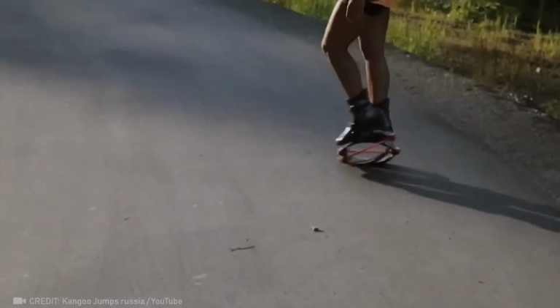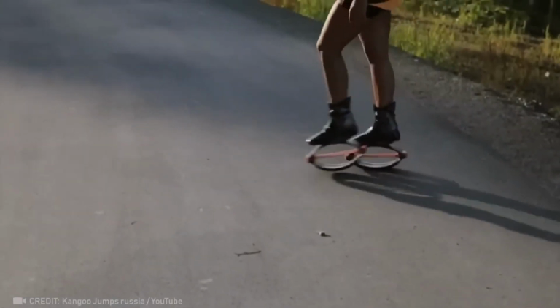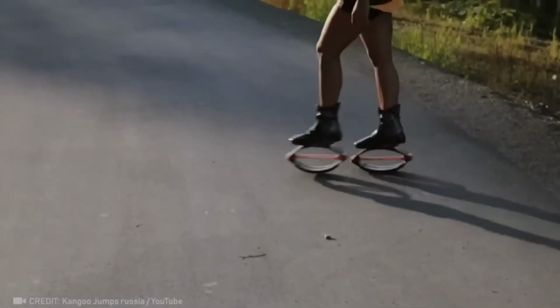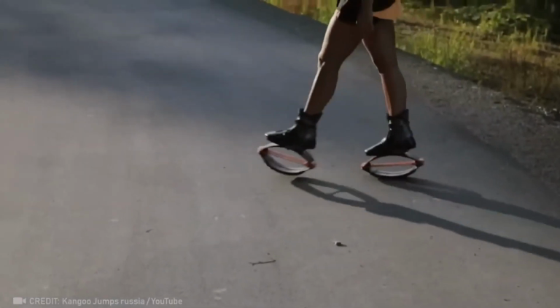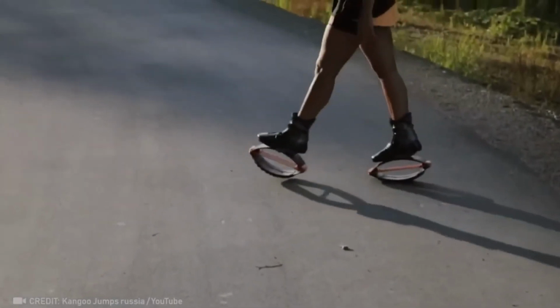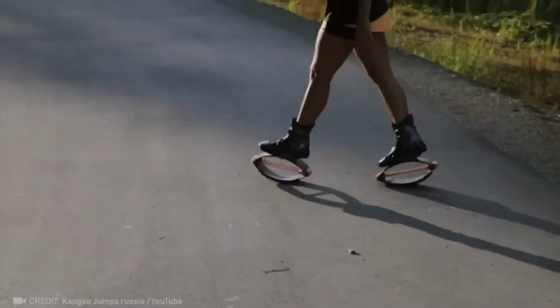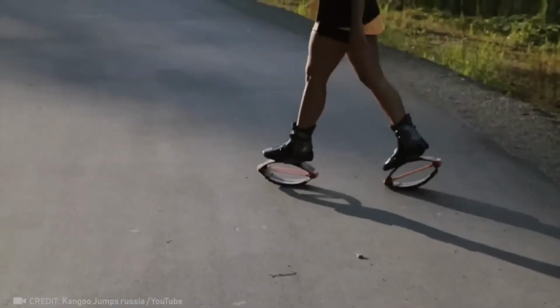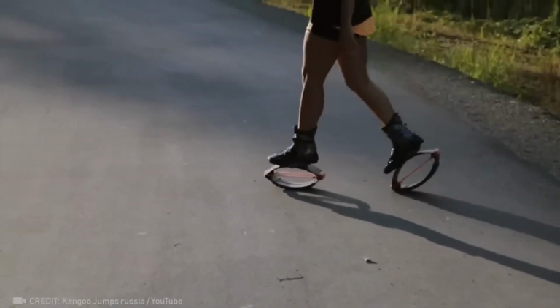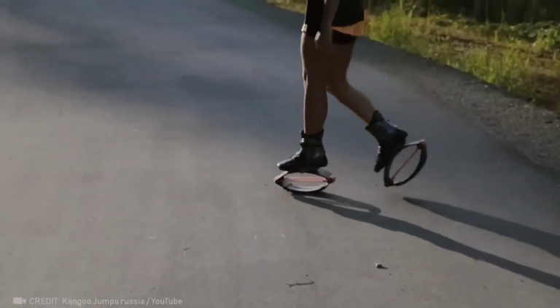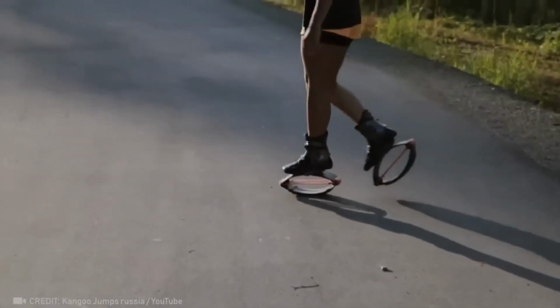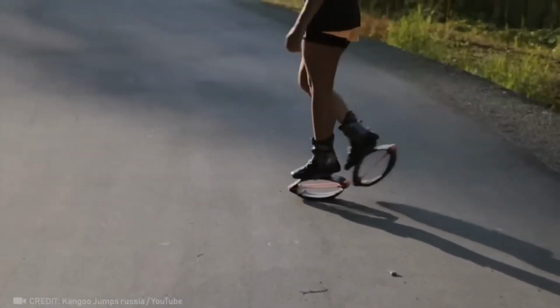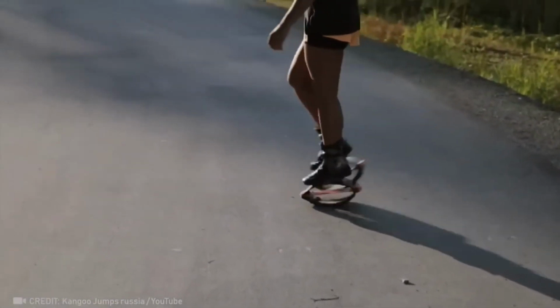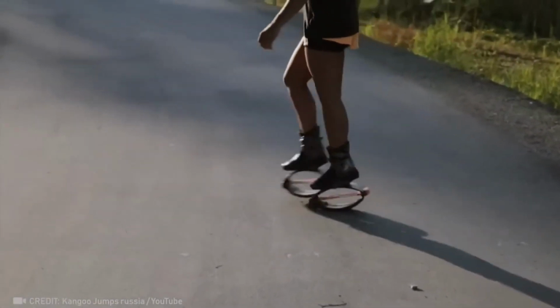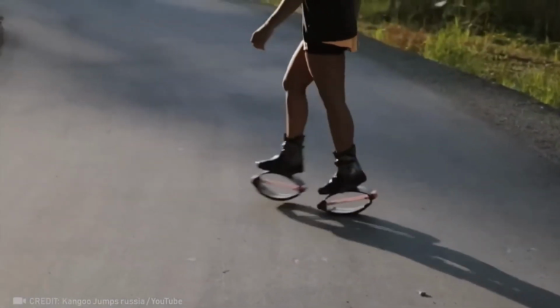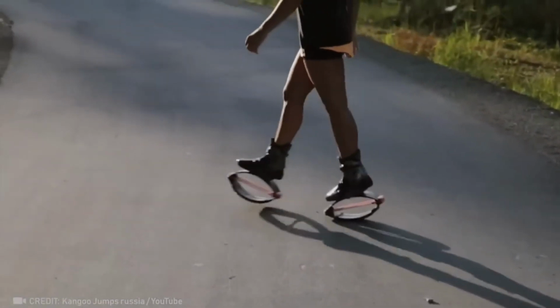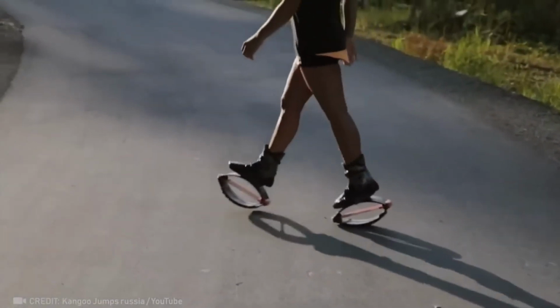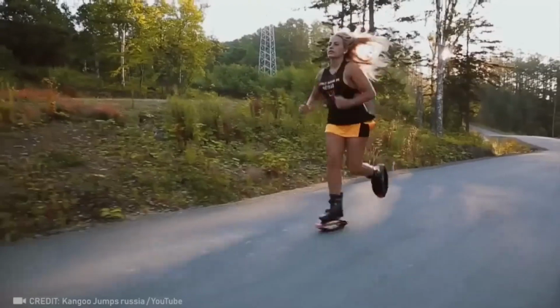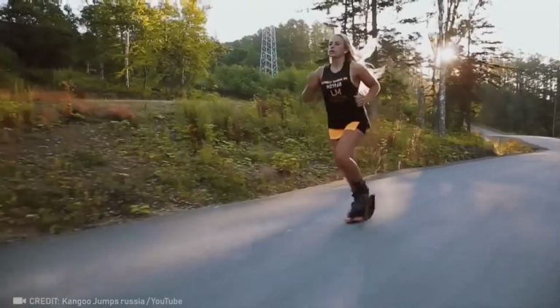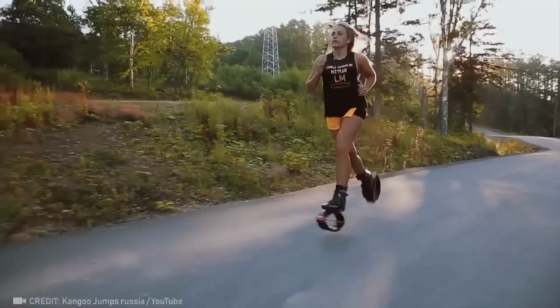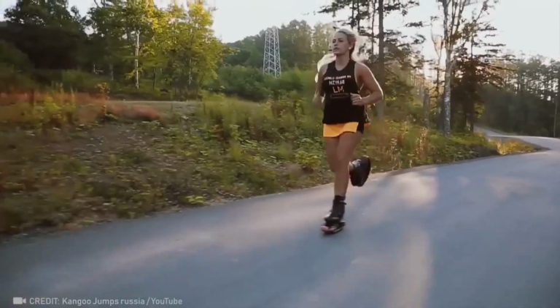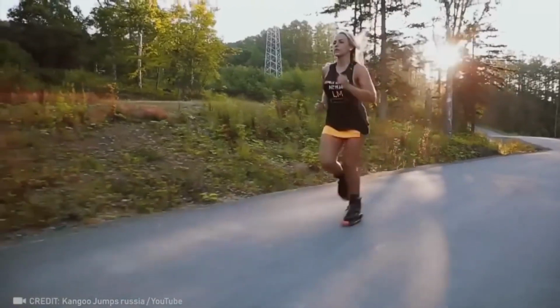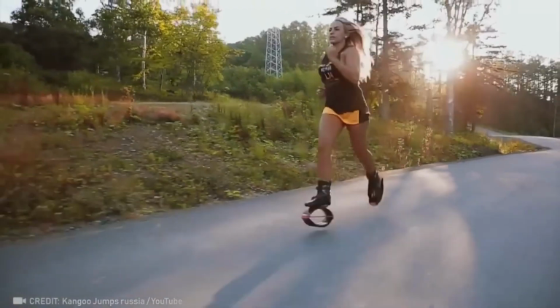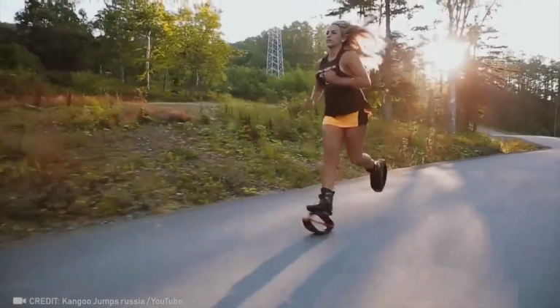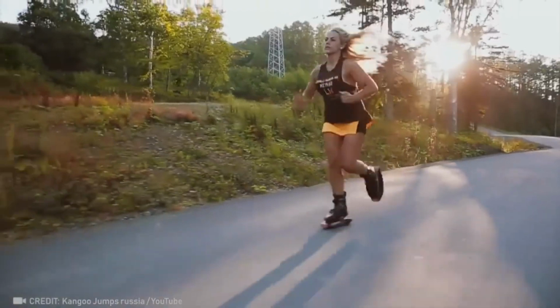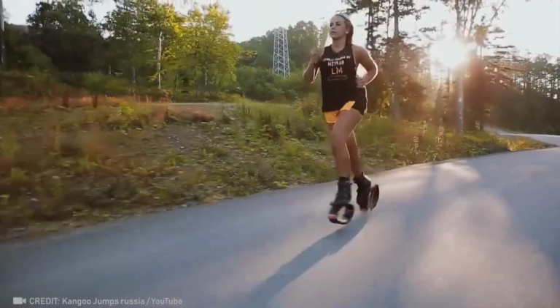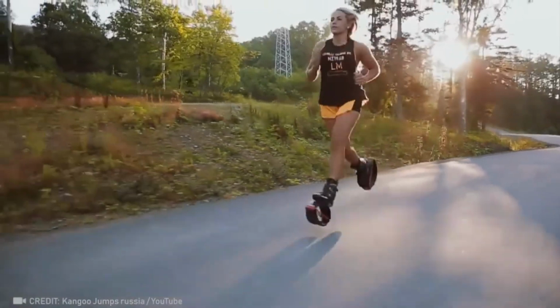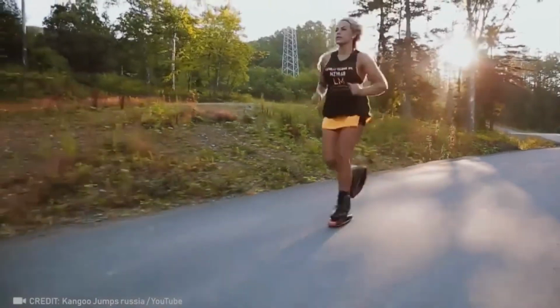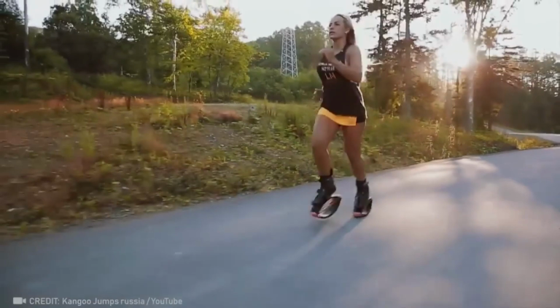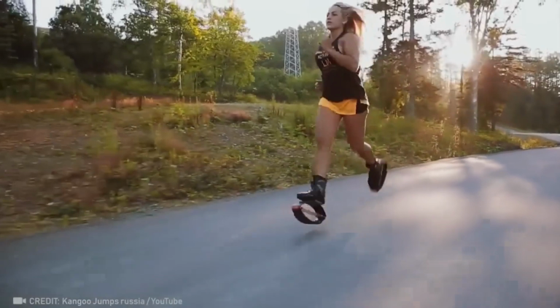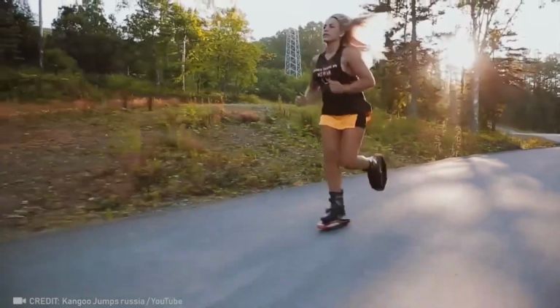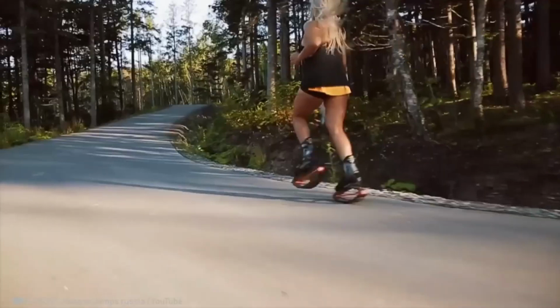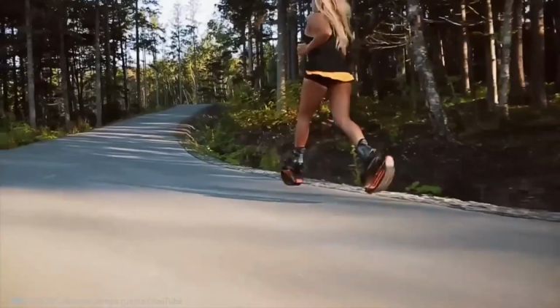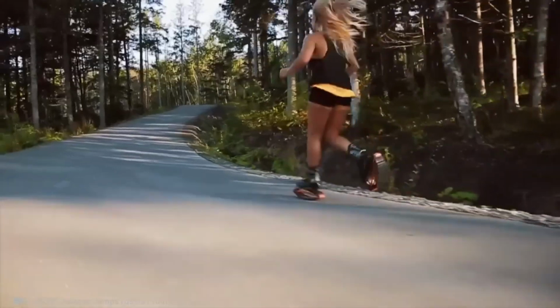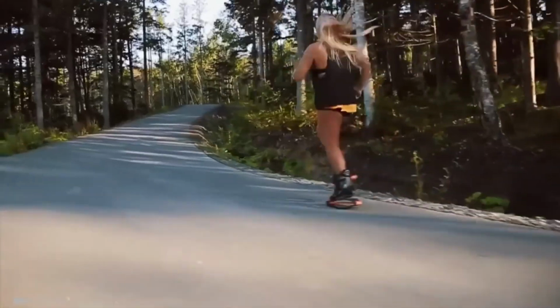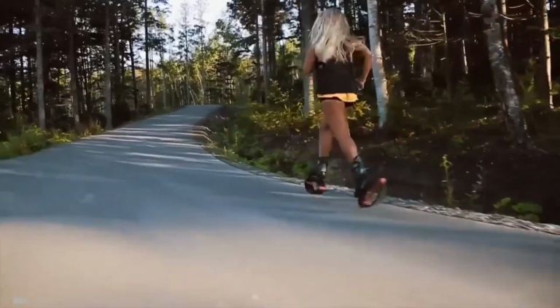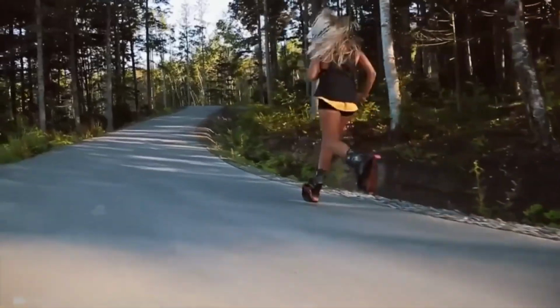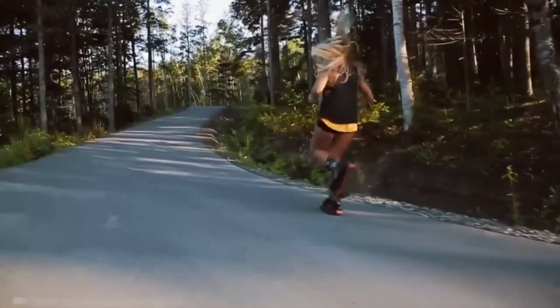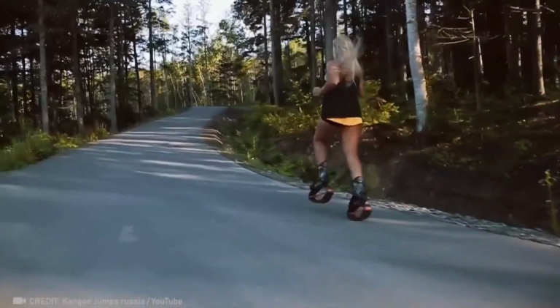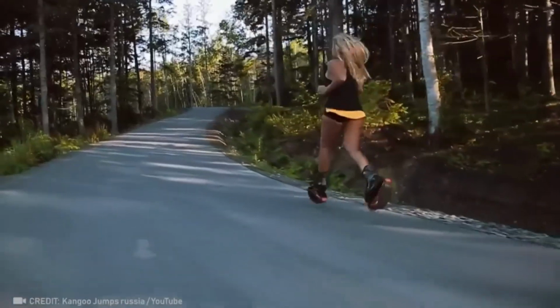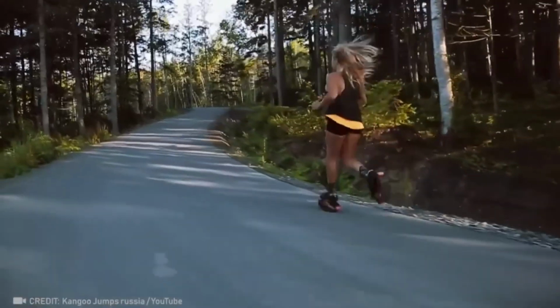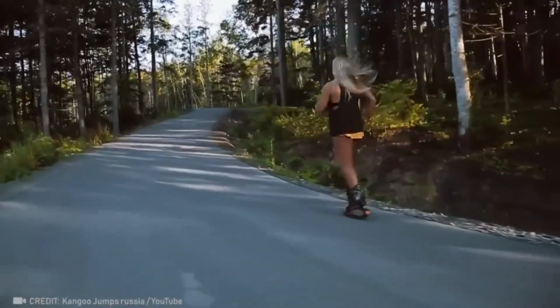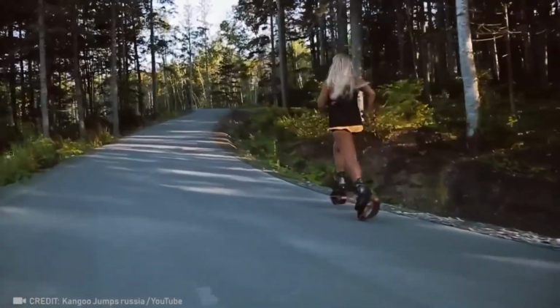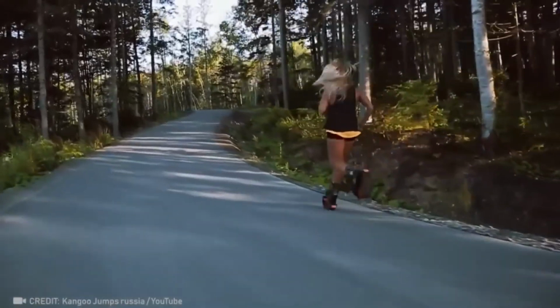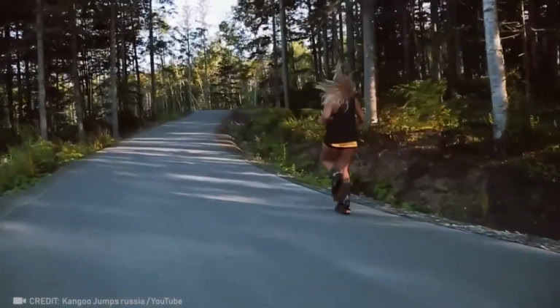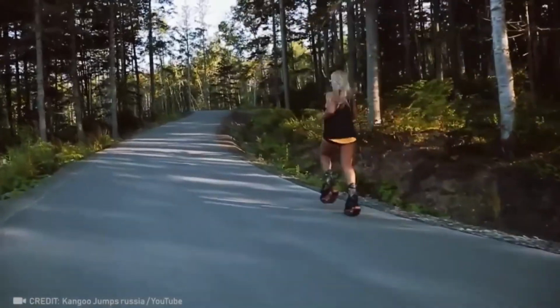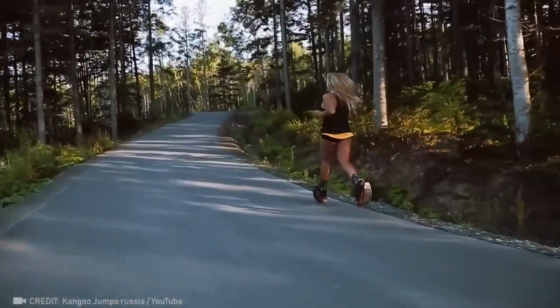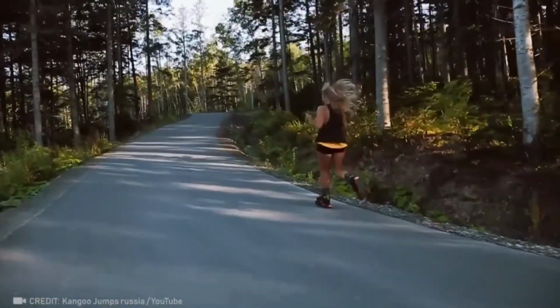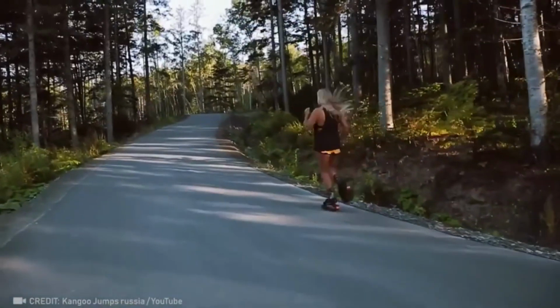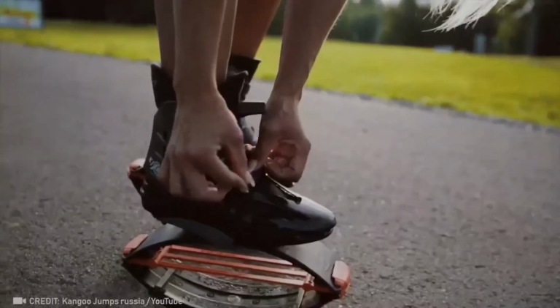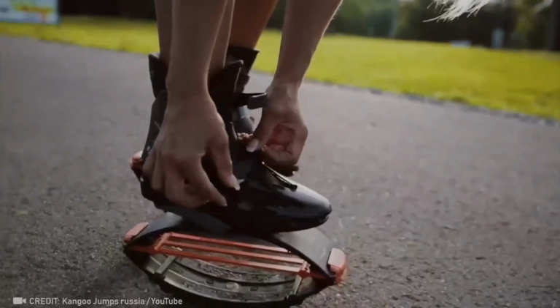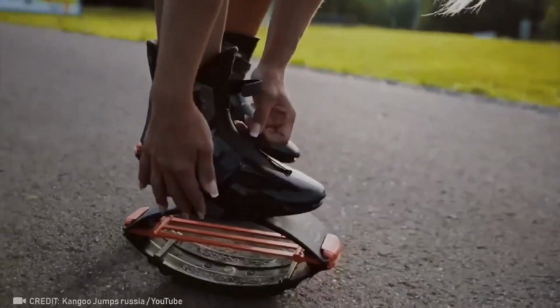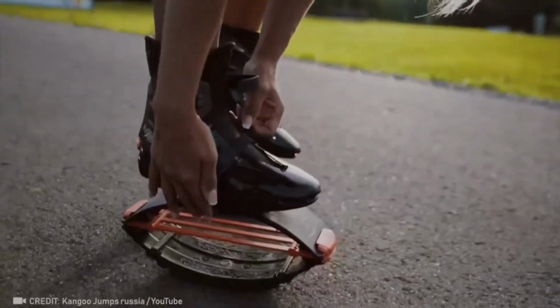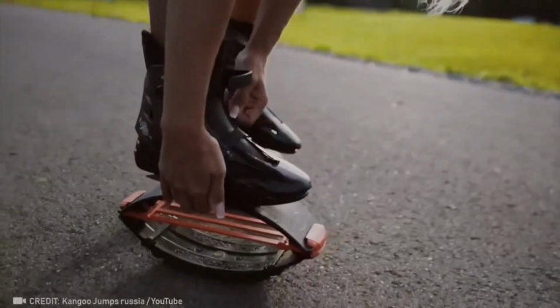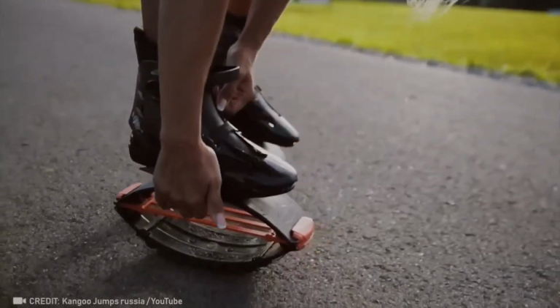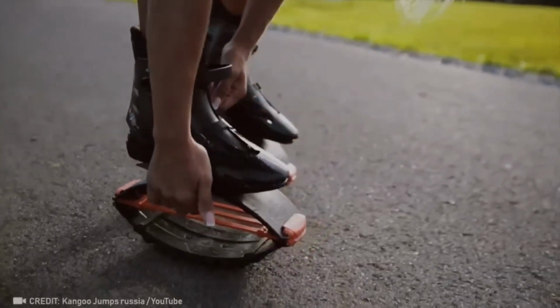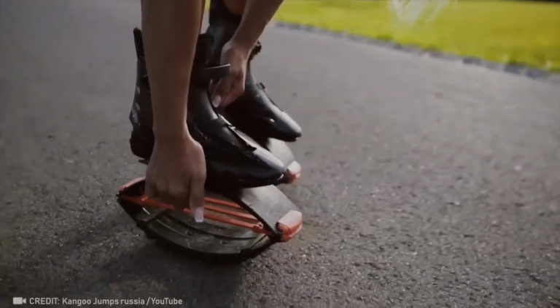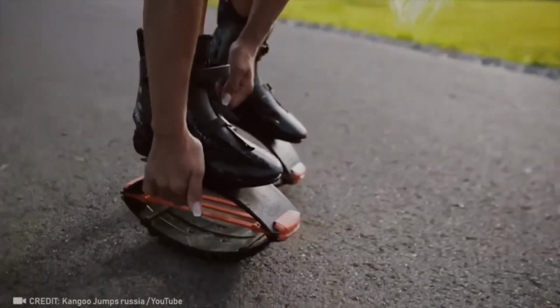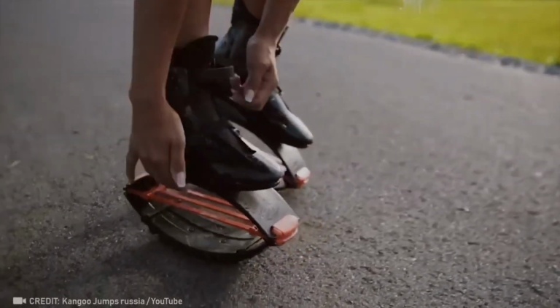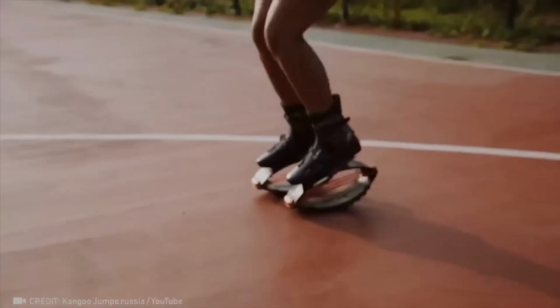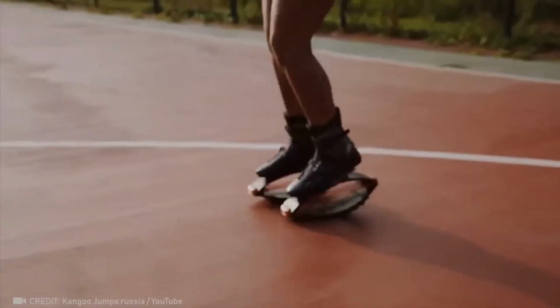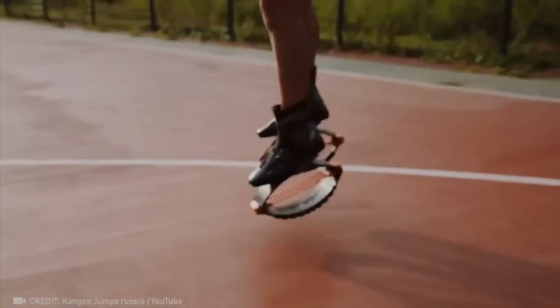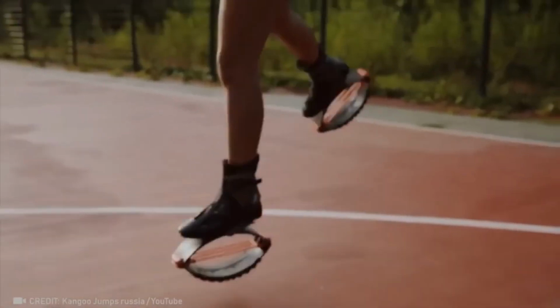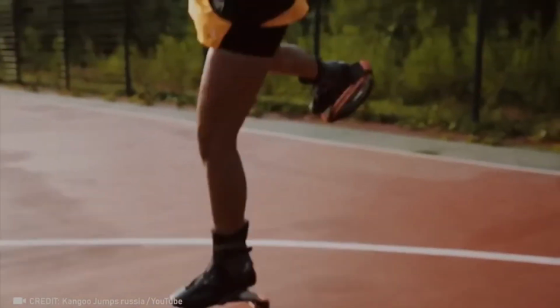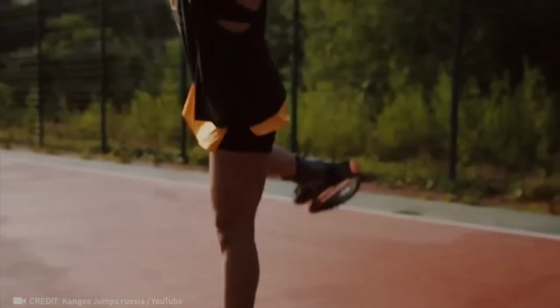These are kangaroo jumps, and although they don't allow you to become a kangaroo, they reduce stress on your joints and spine by 80%.